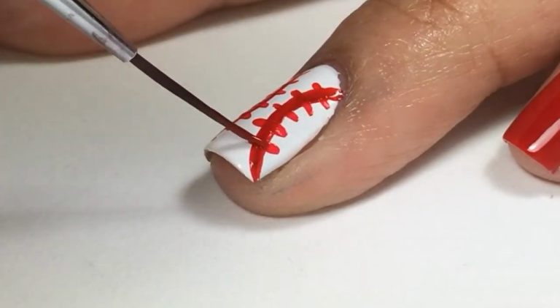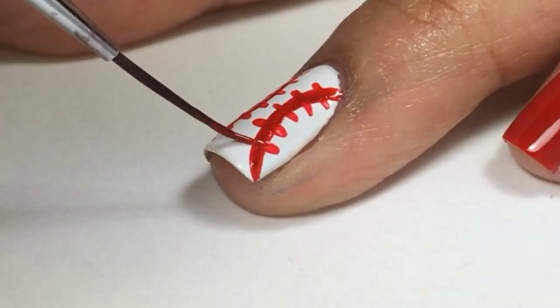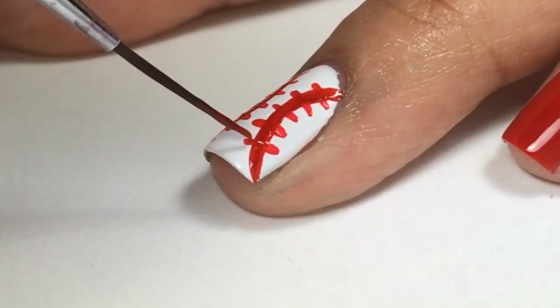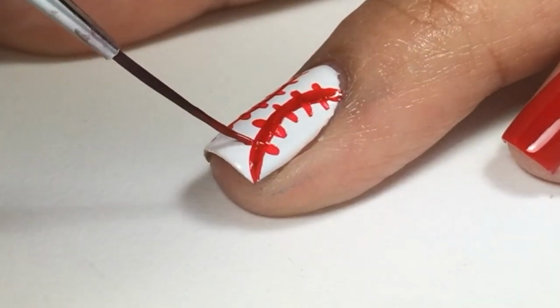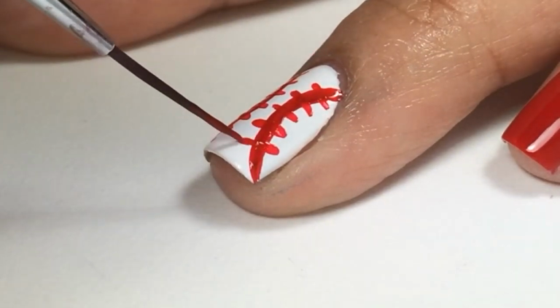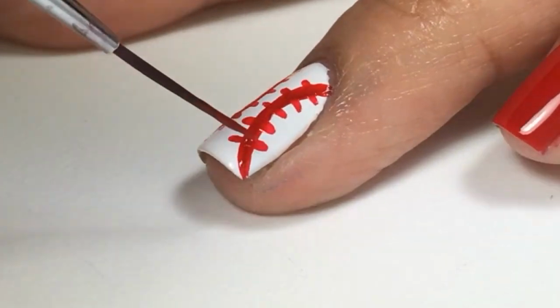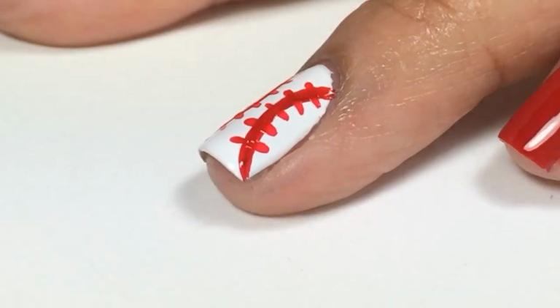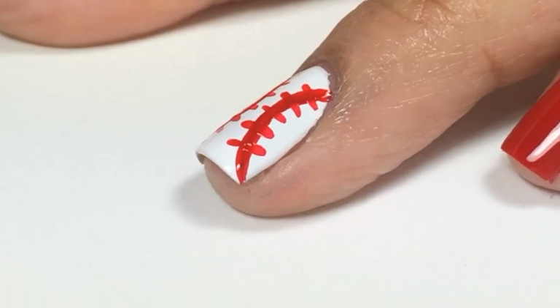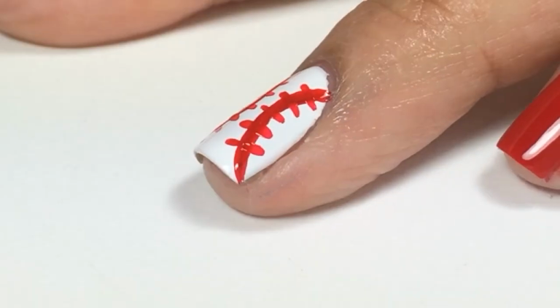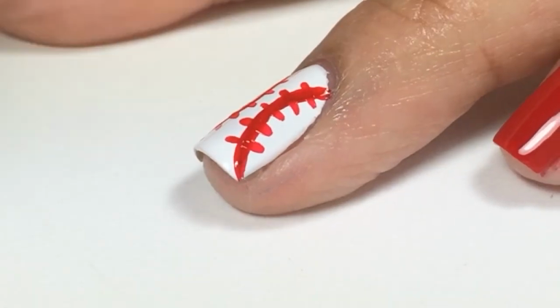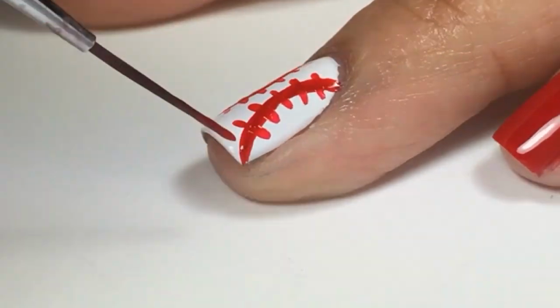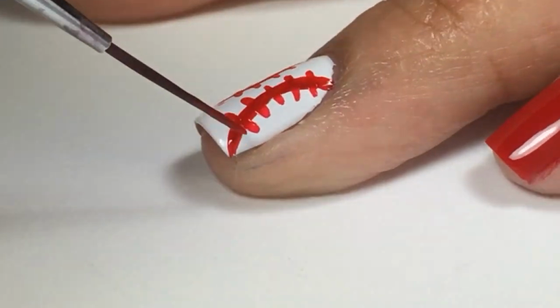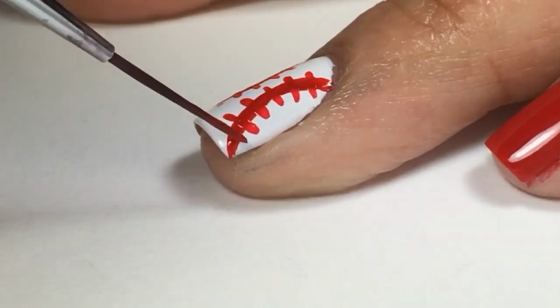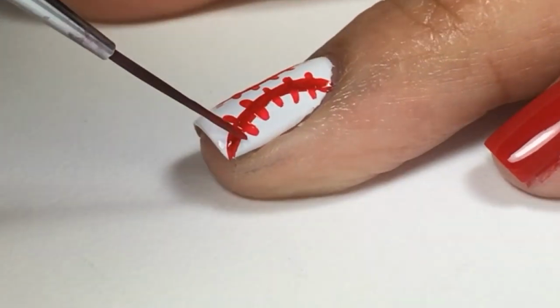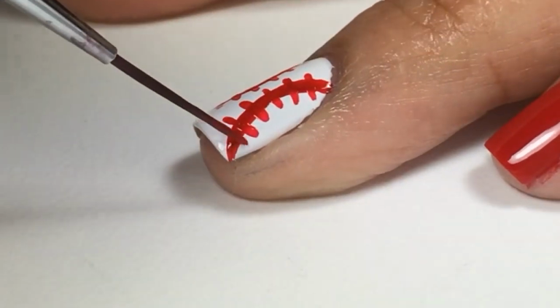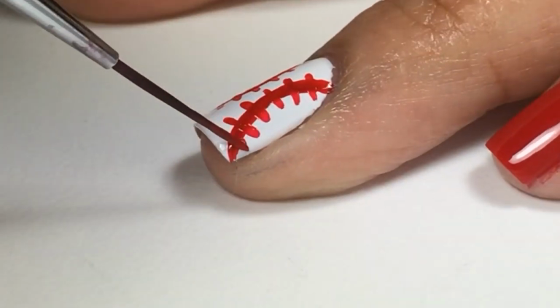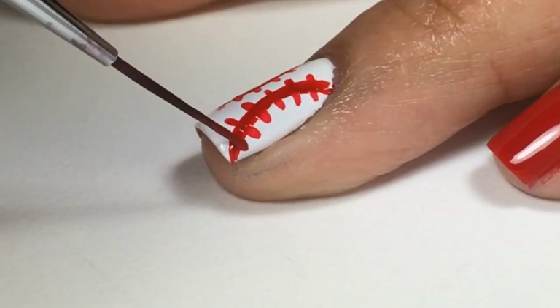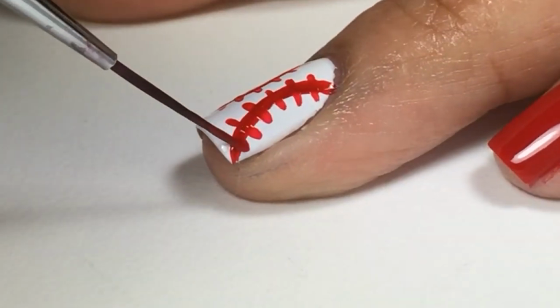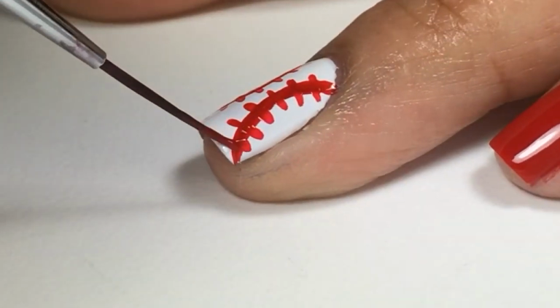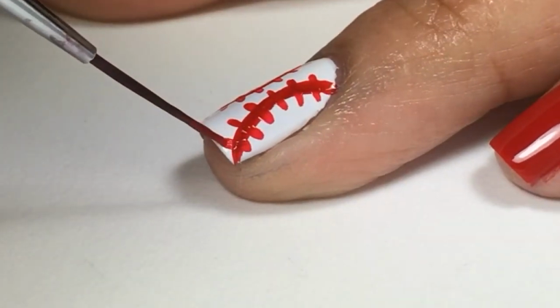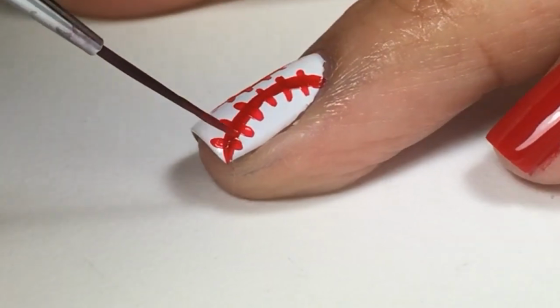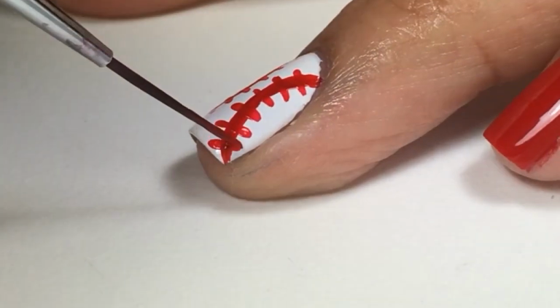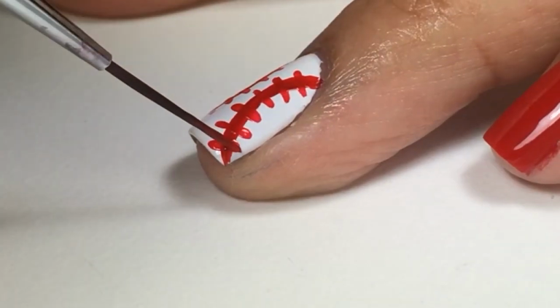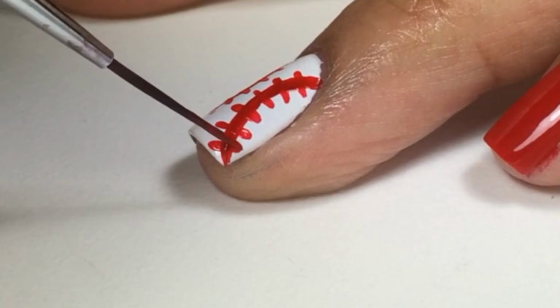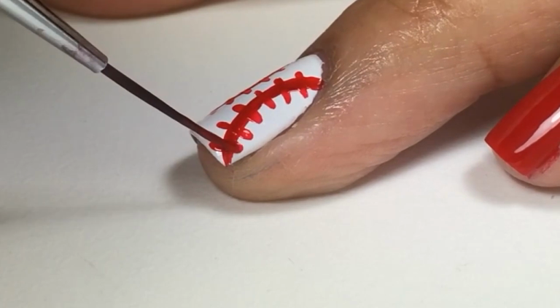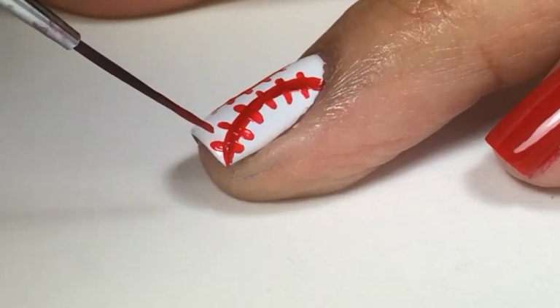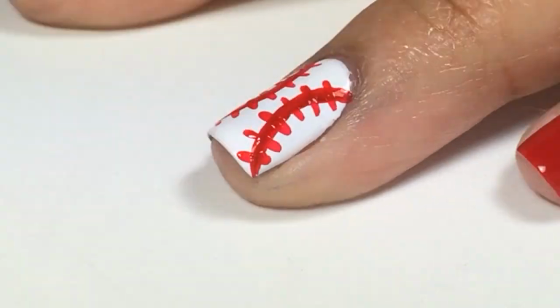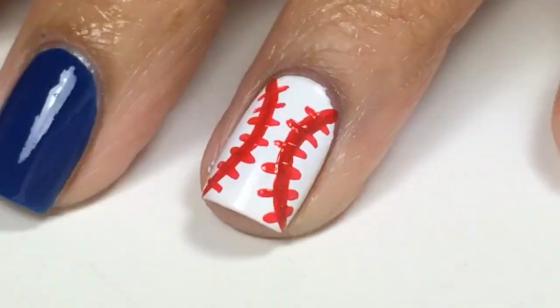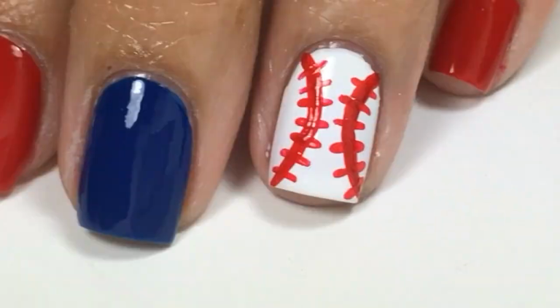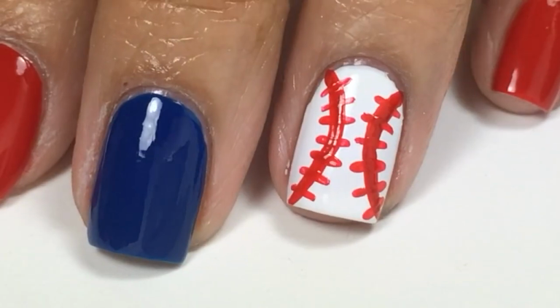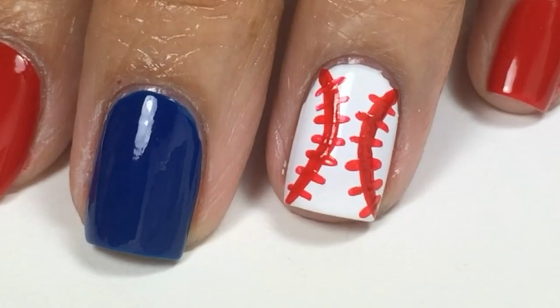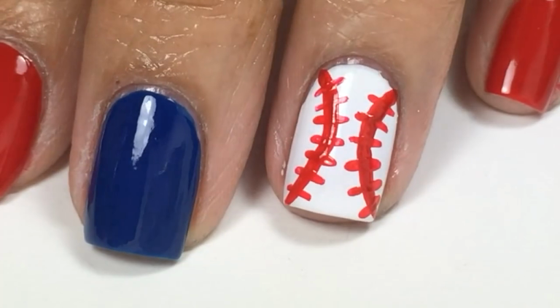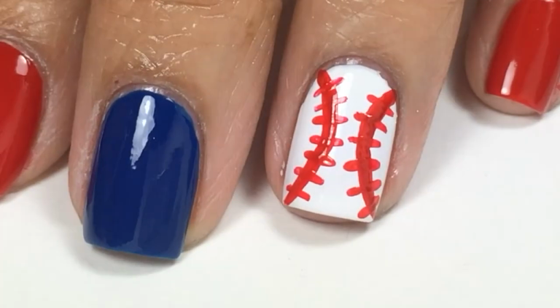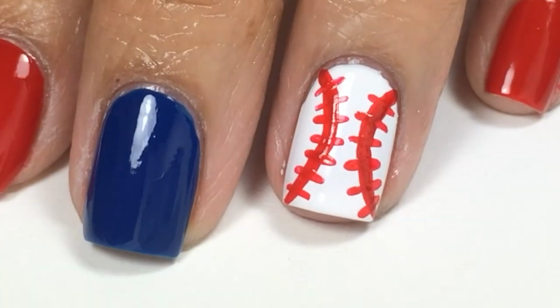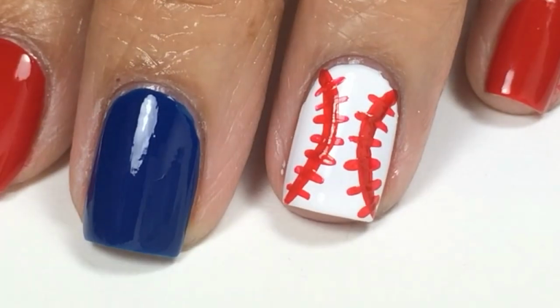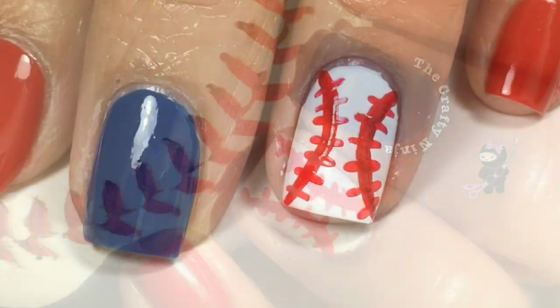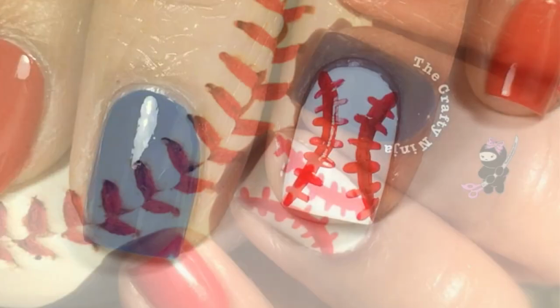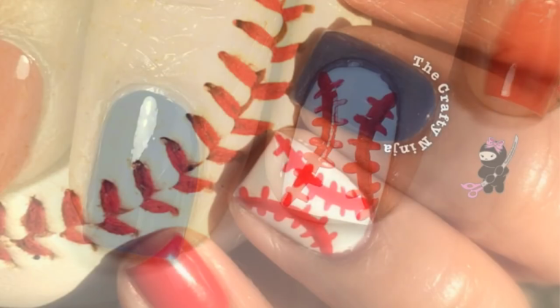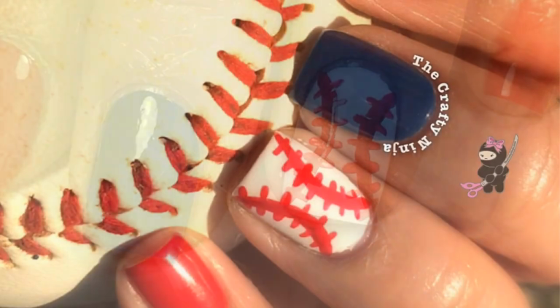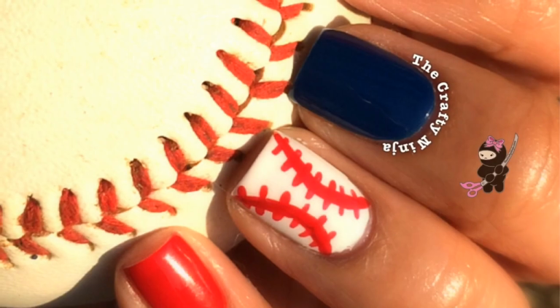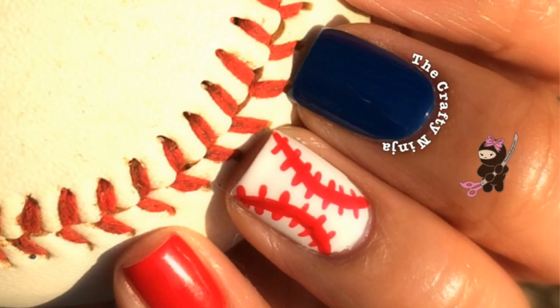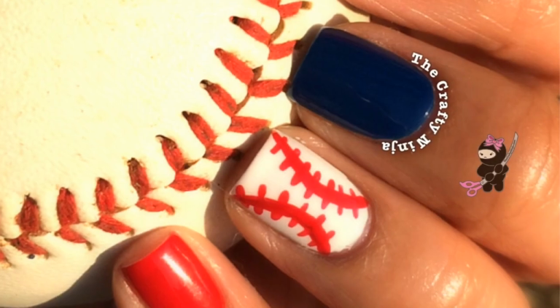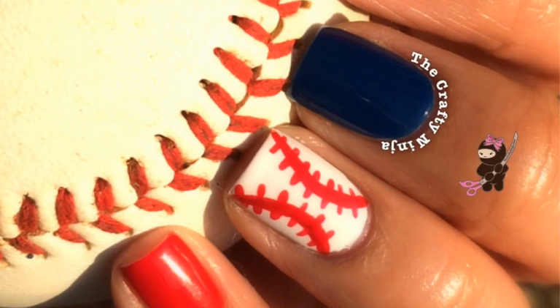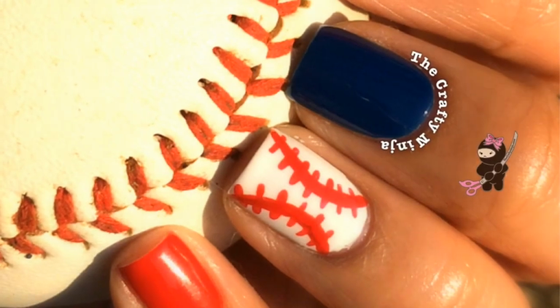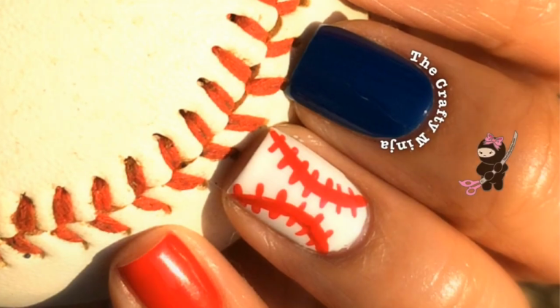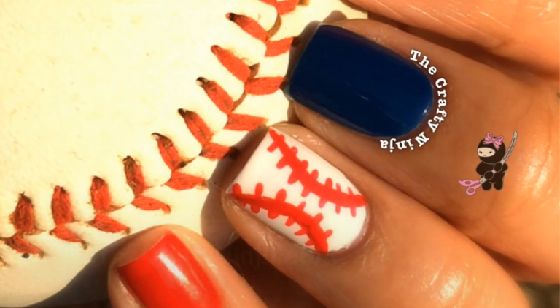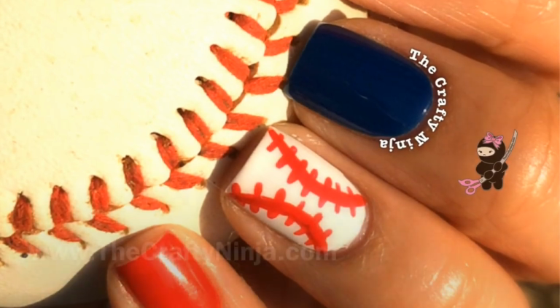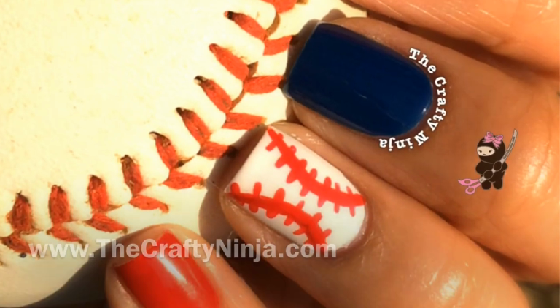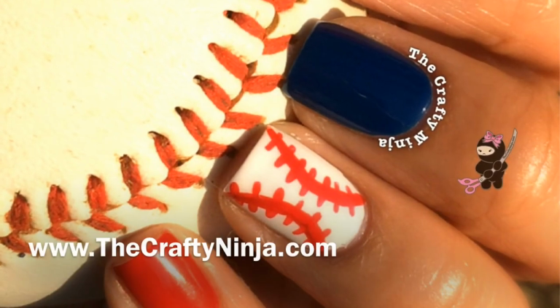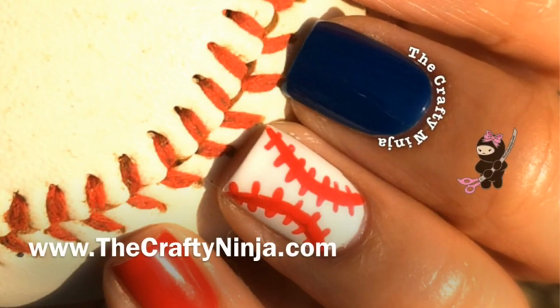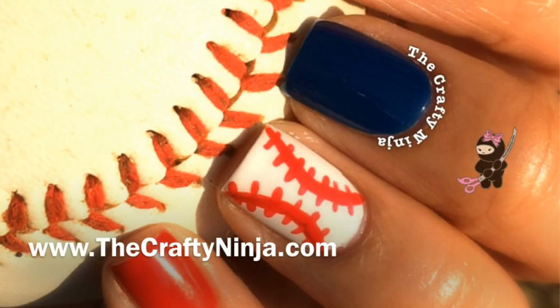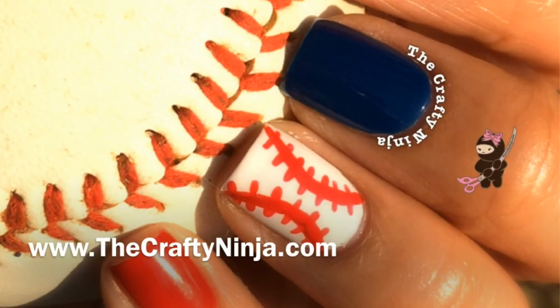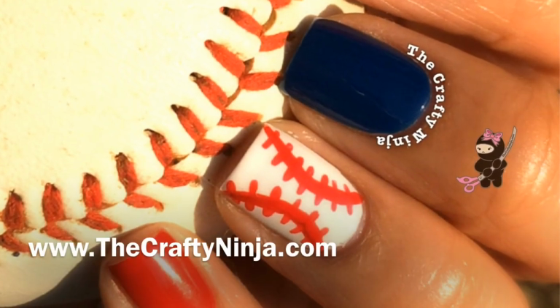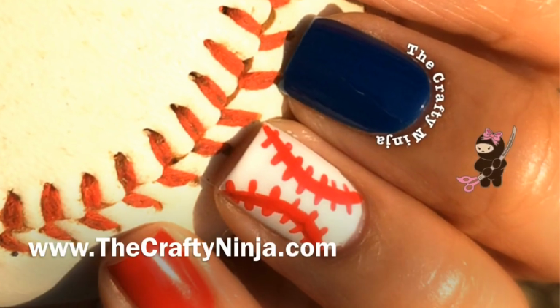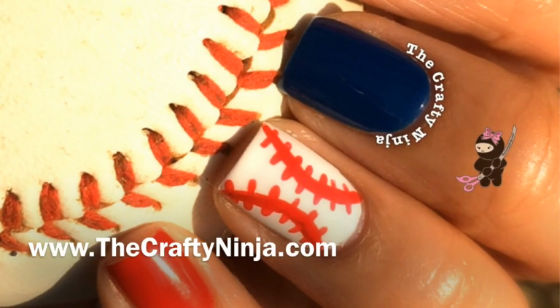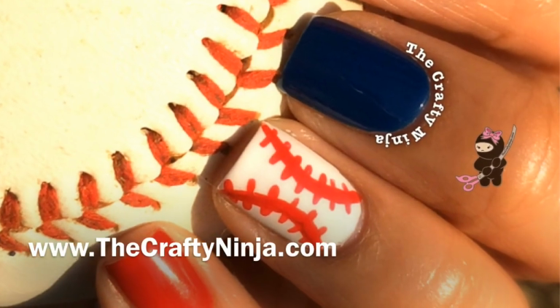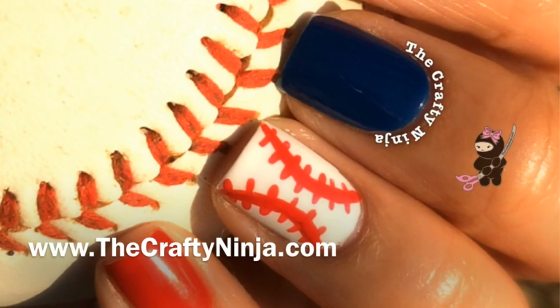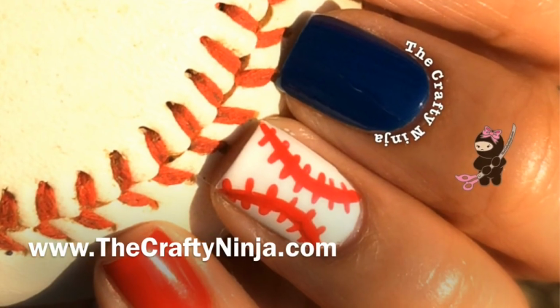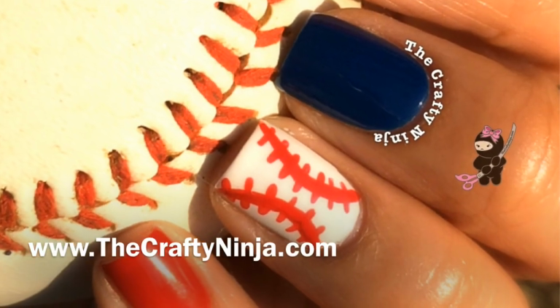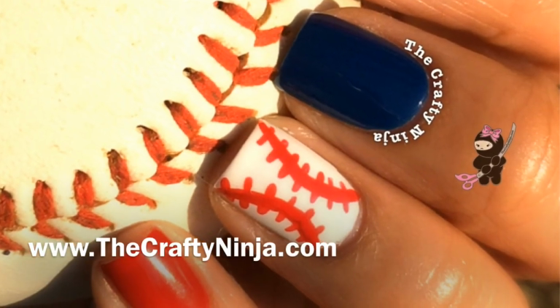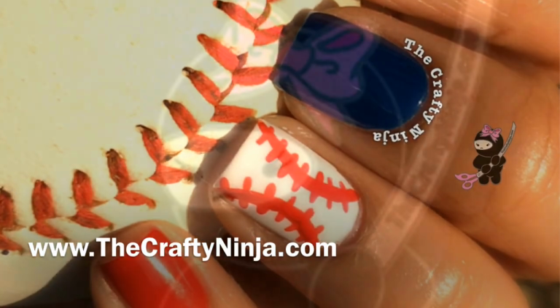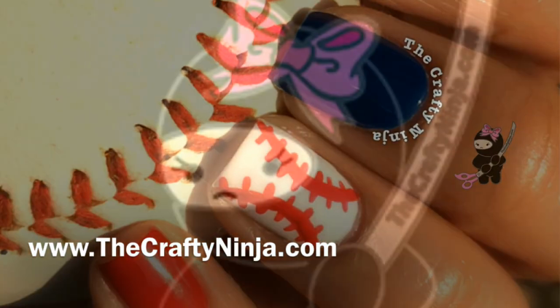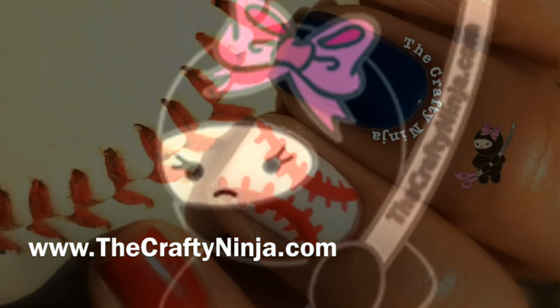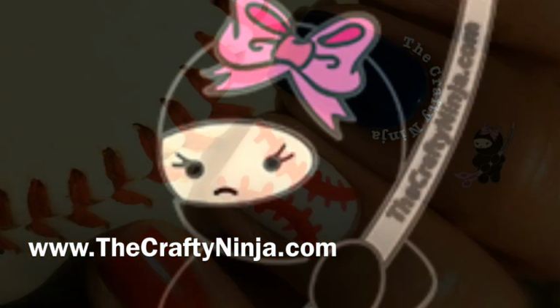For the blue I used Orly Shockwave for my Ranger's colors and let's play ball.